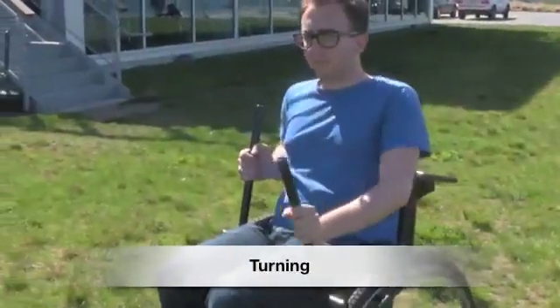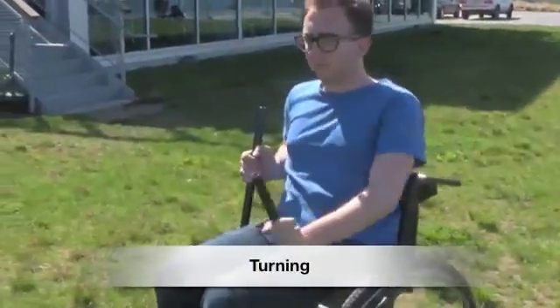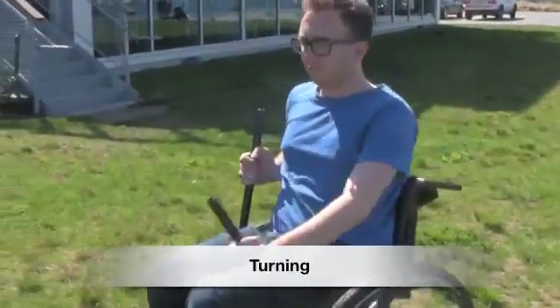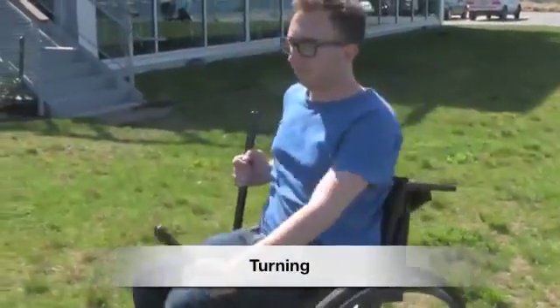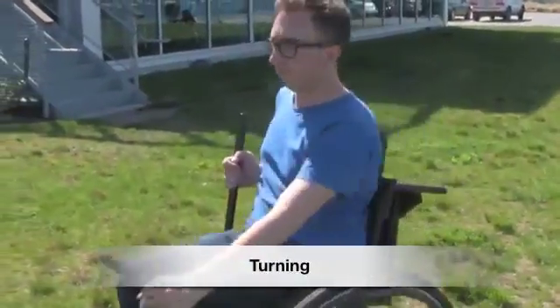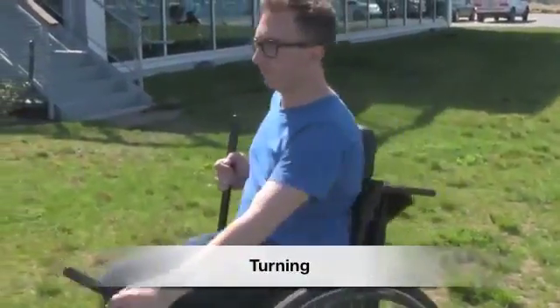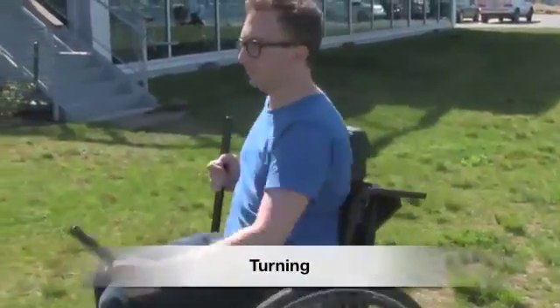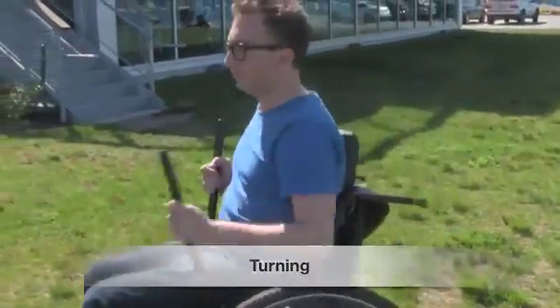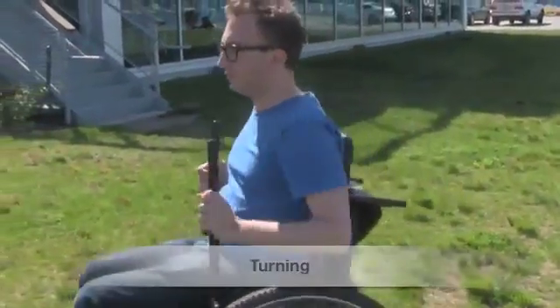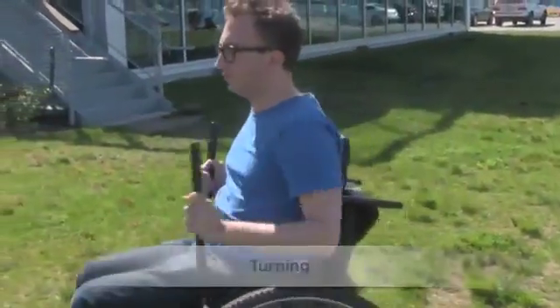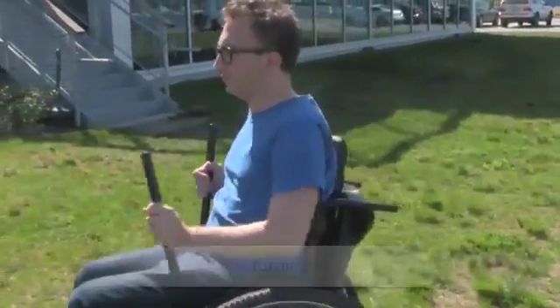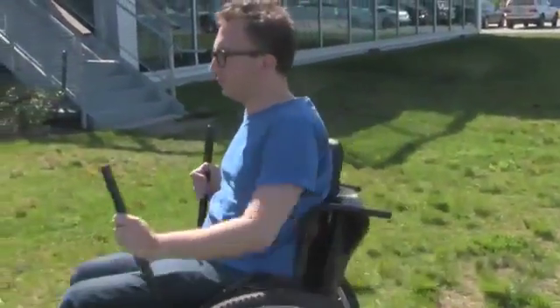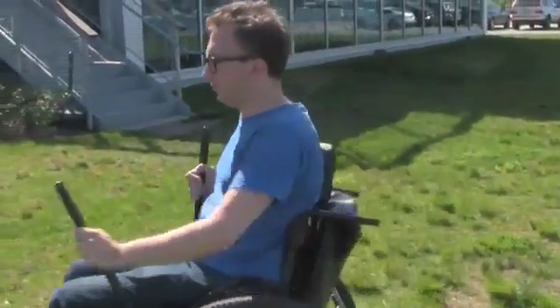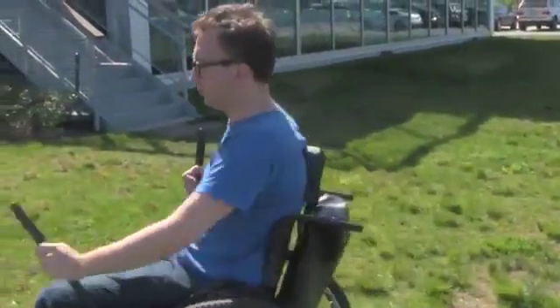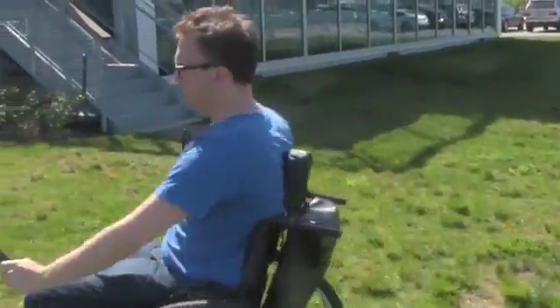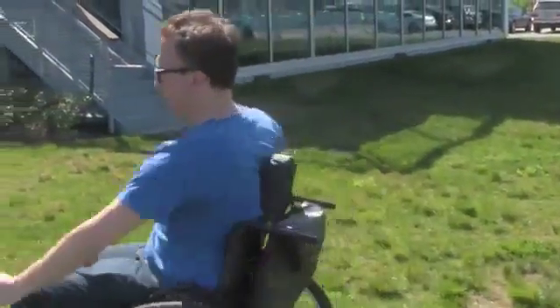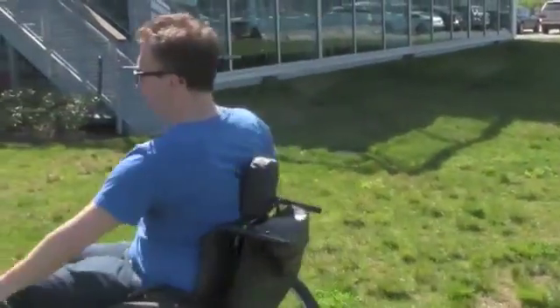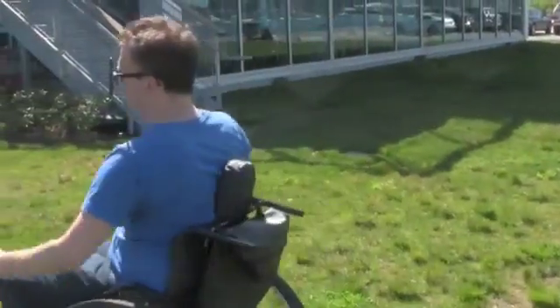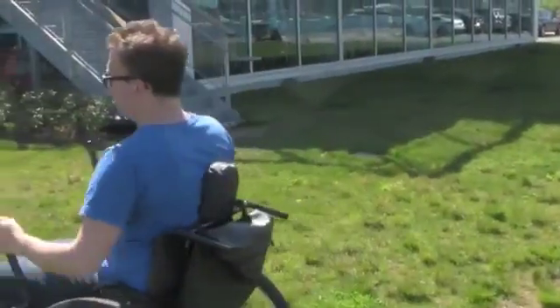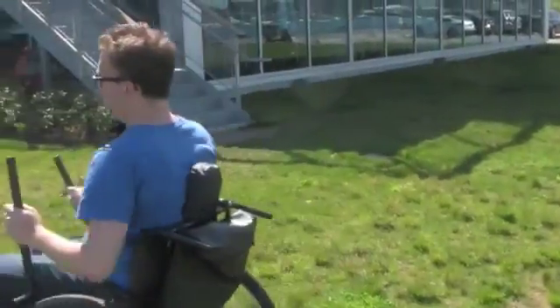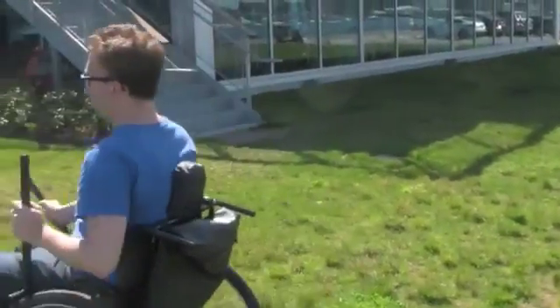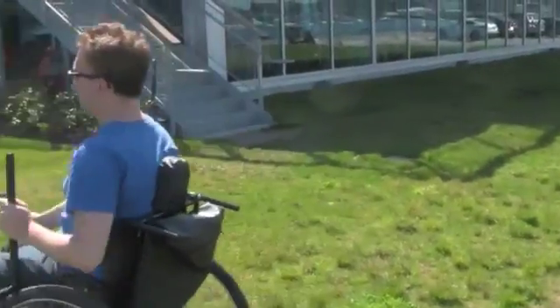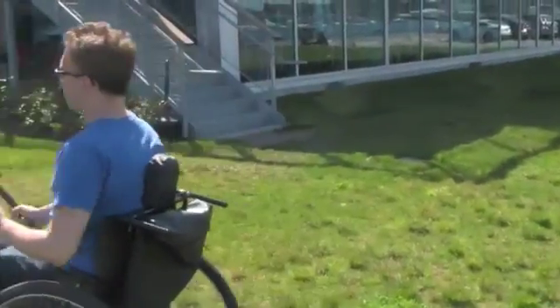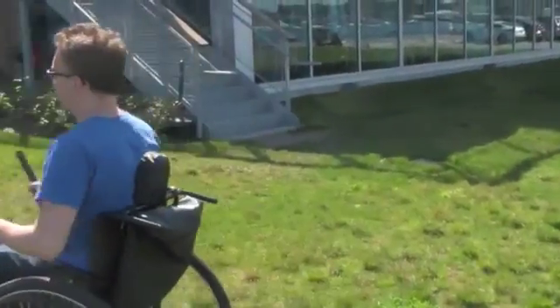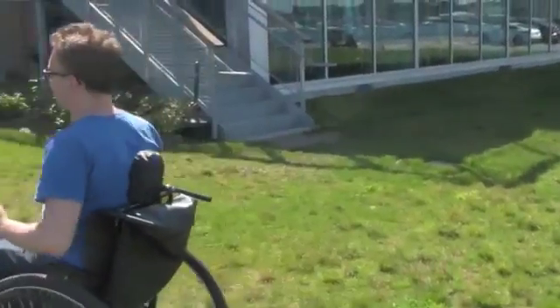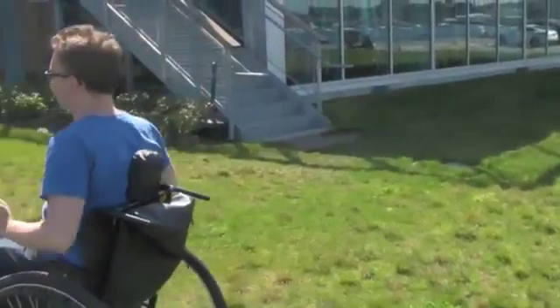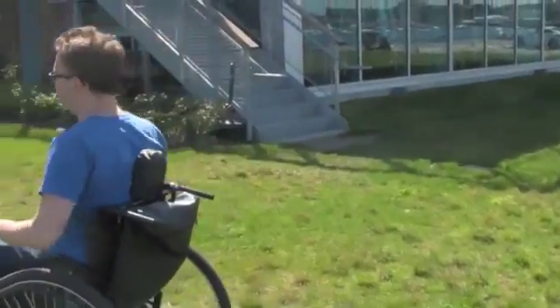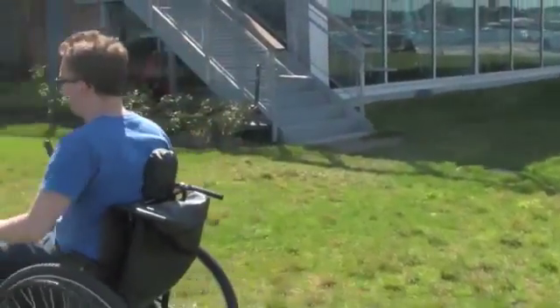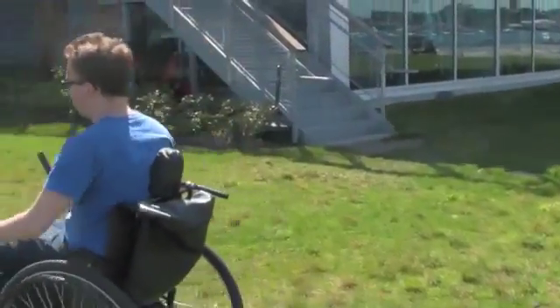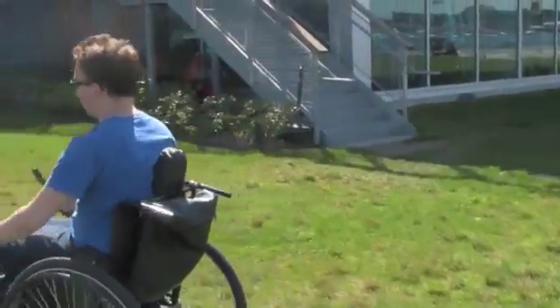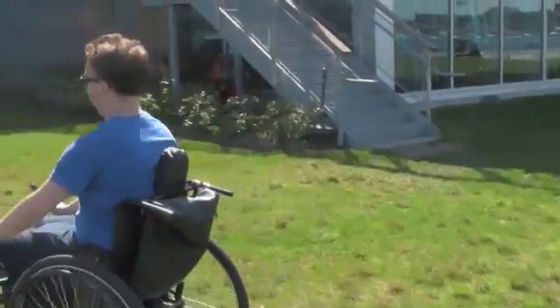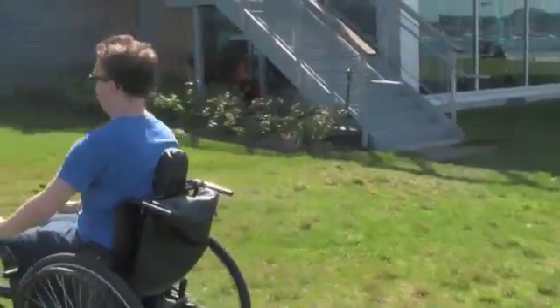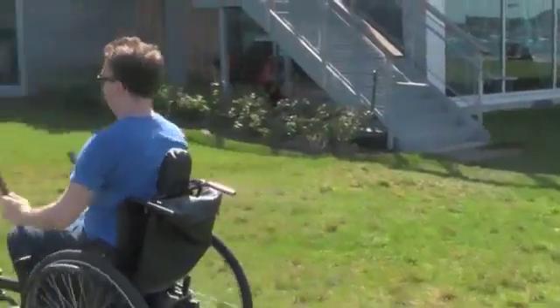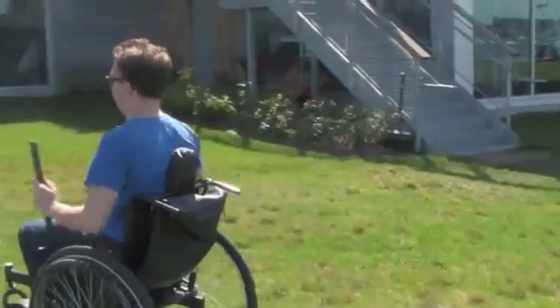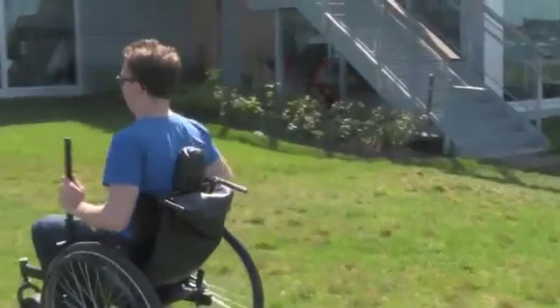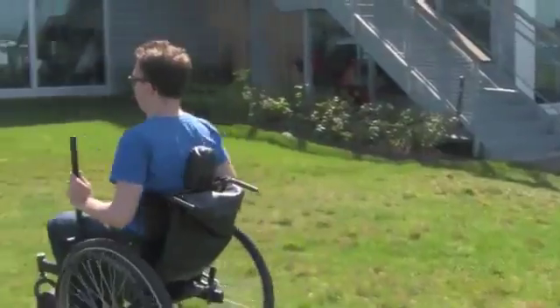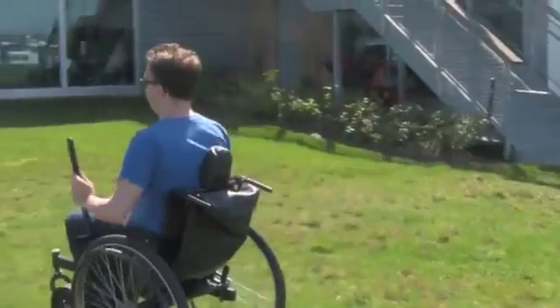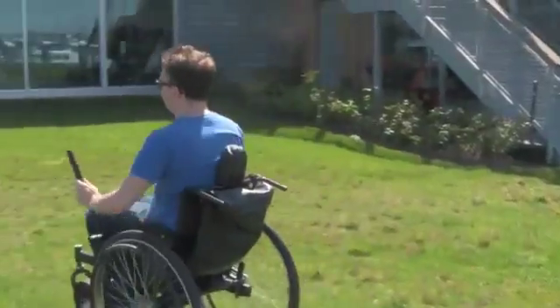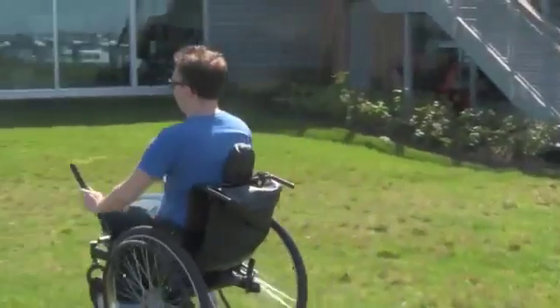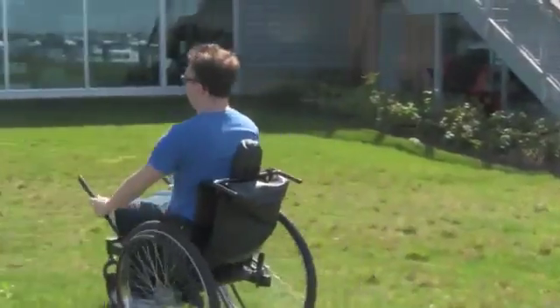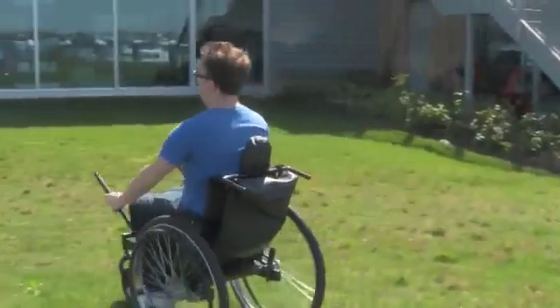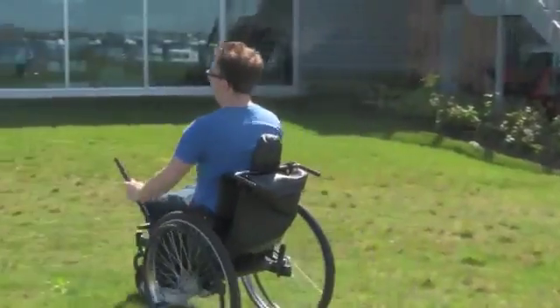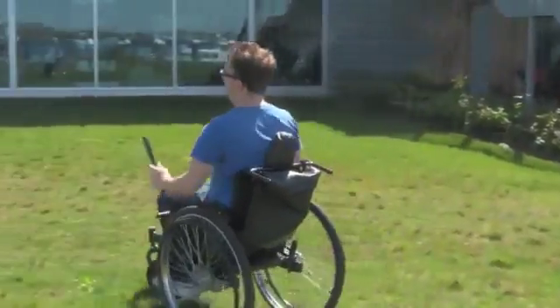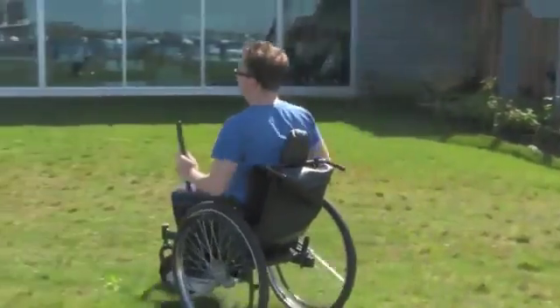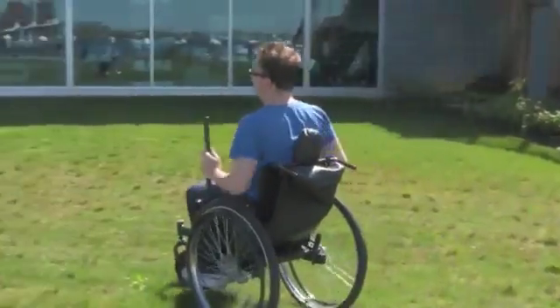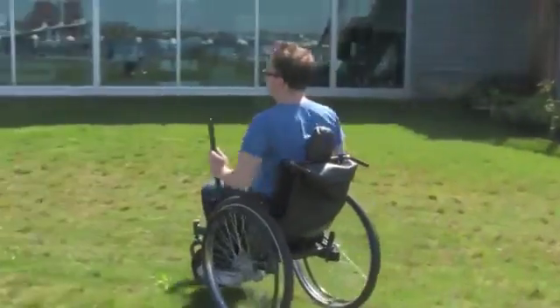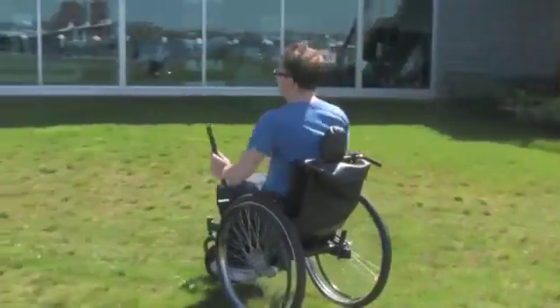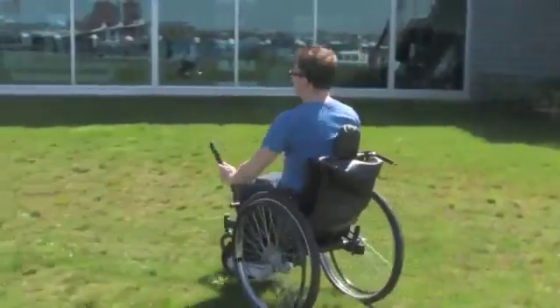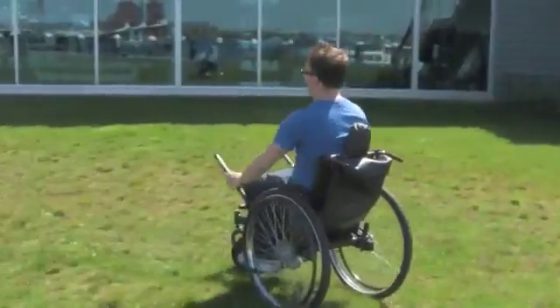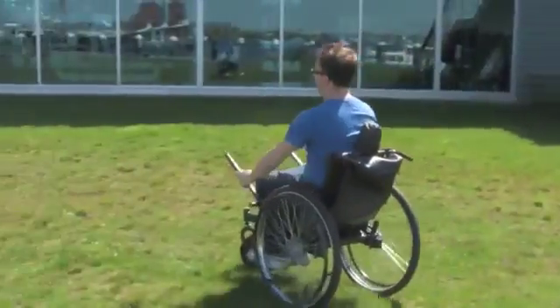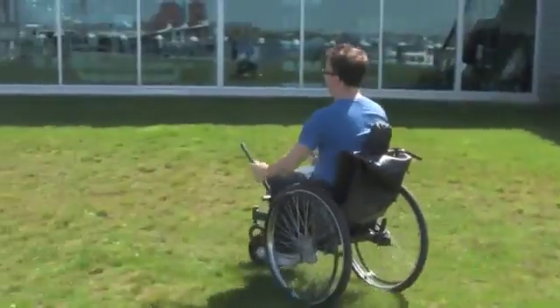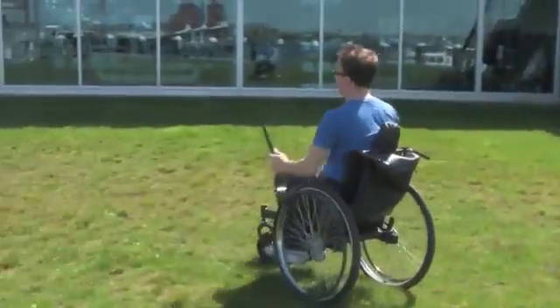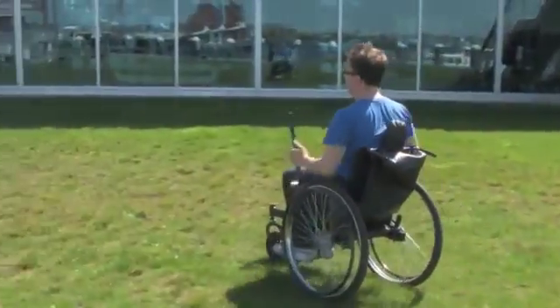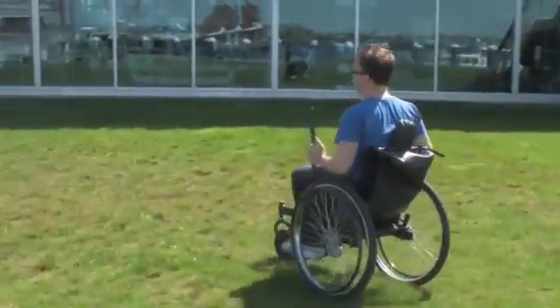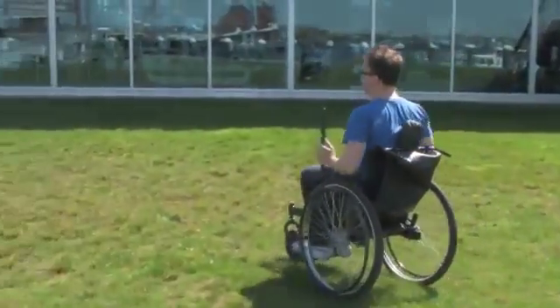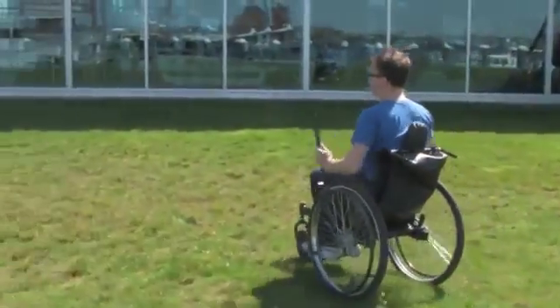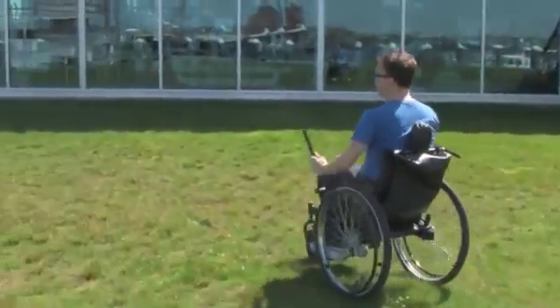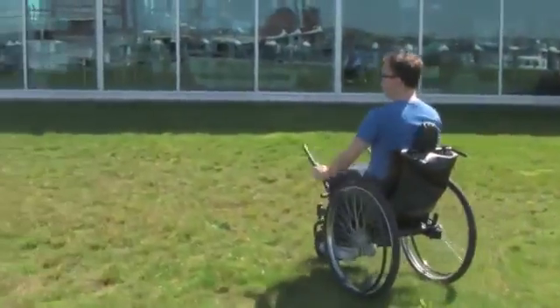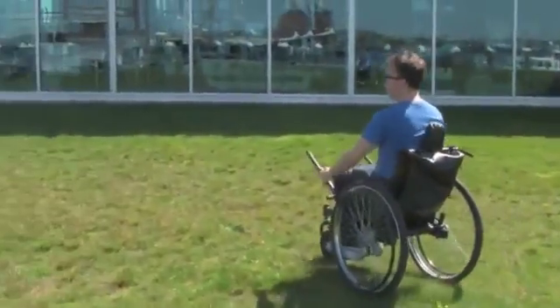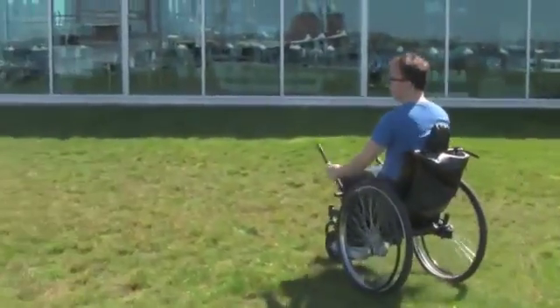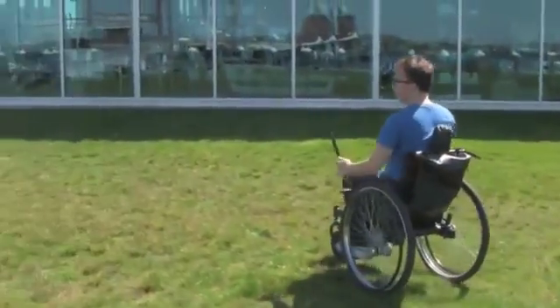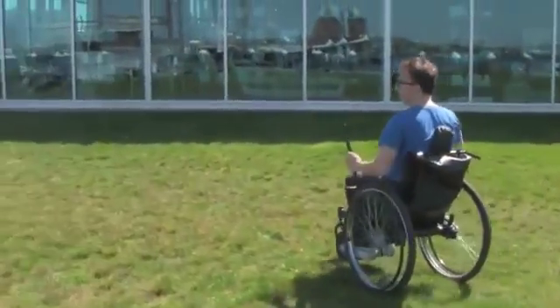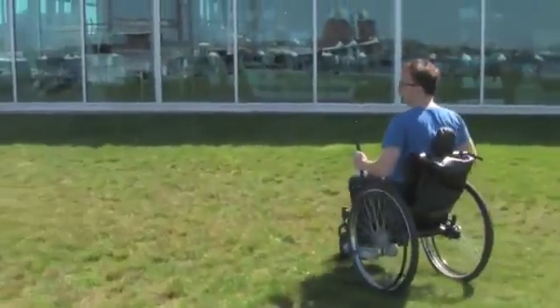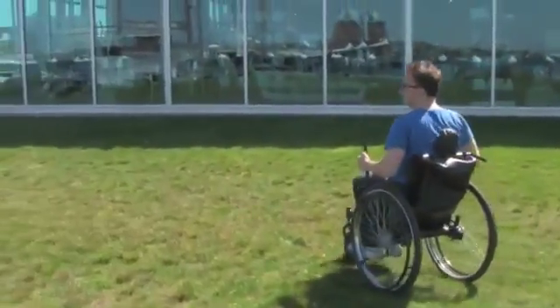To turn, pull back with one arm until the brake engages with the tire, then push forward with the other arm.